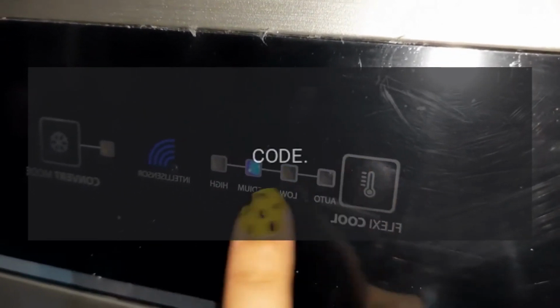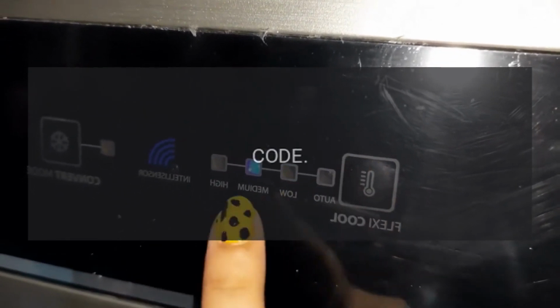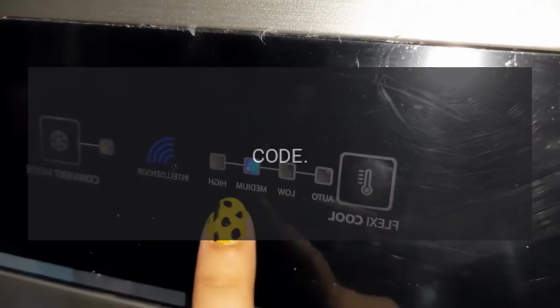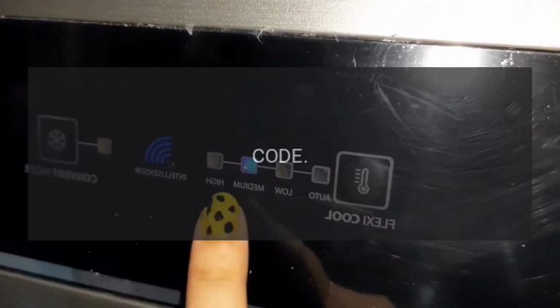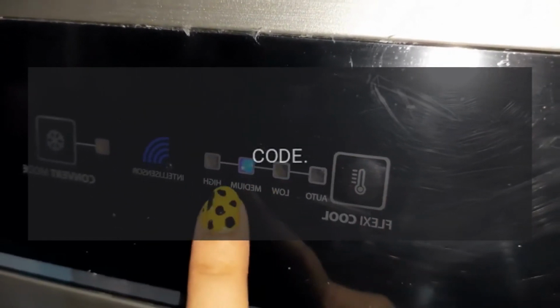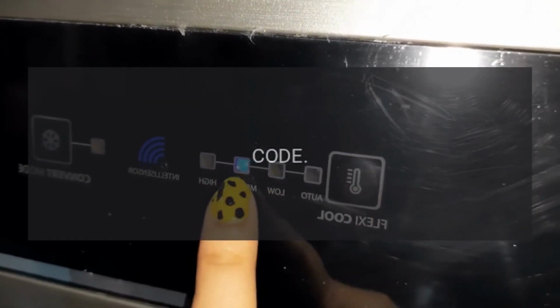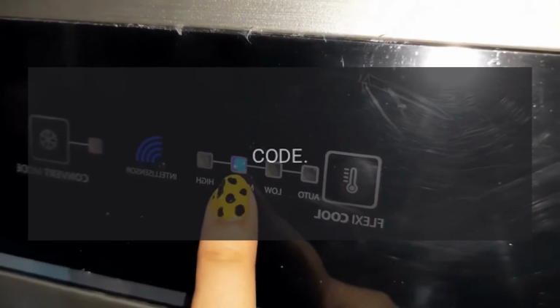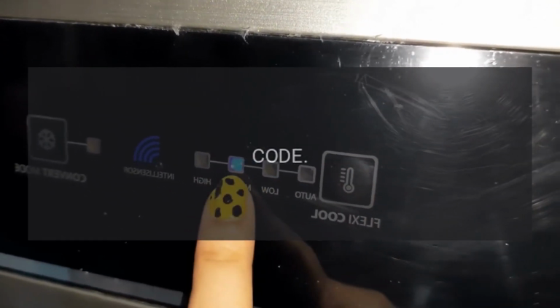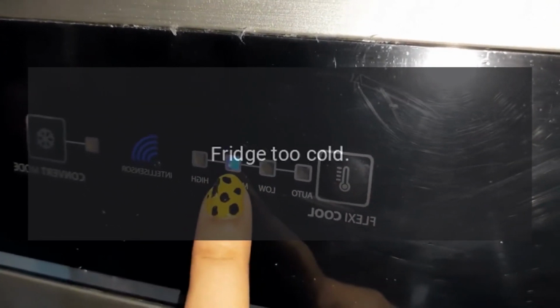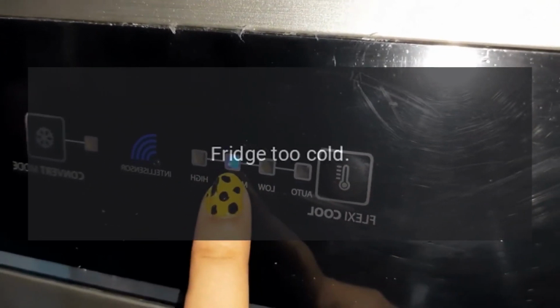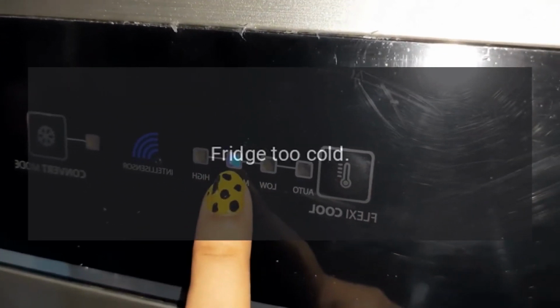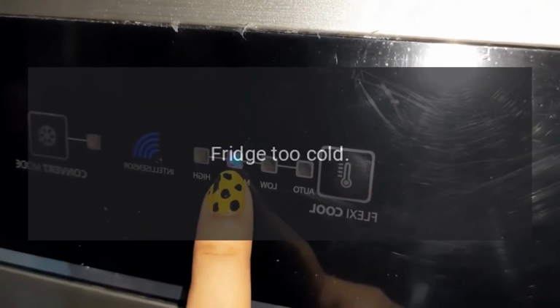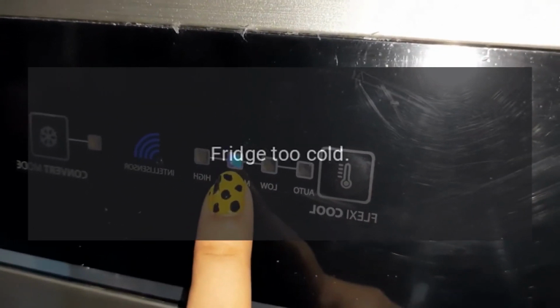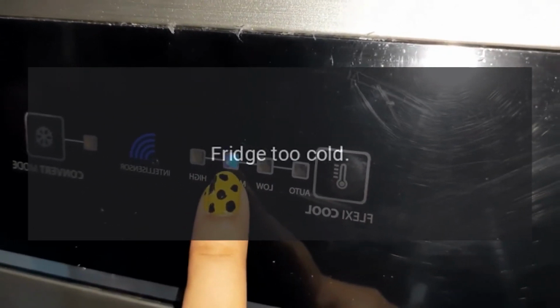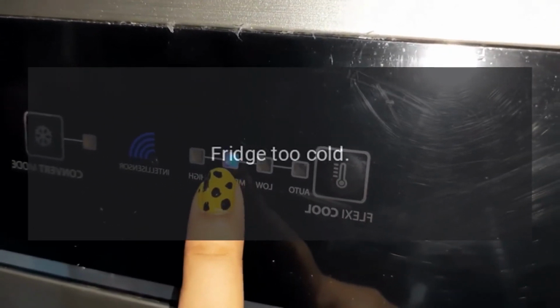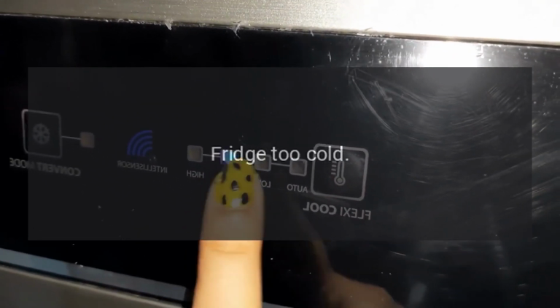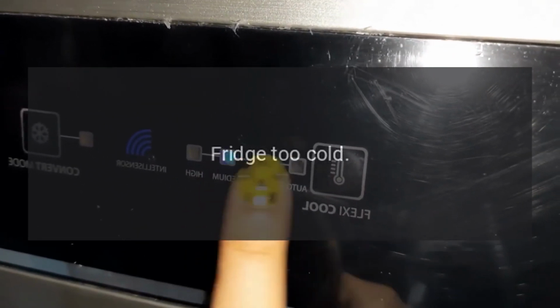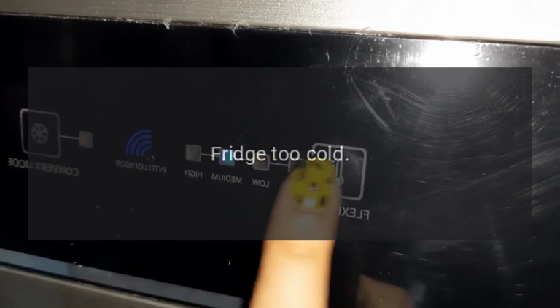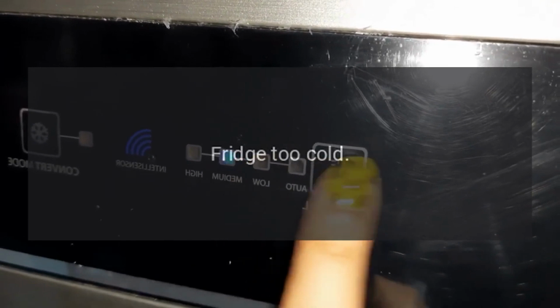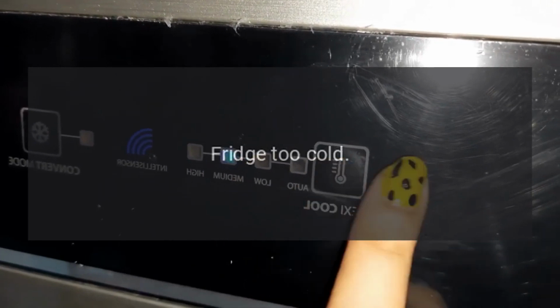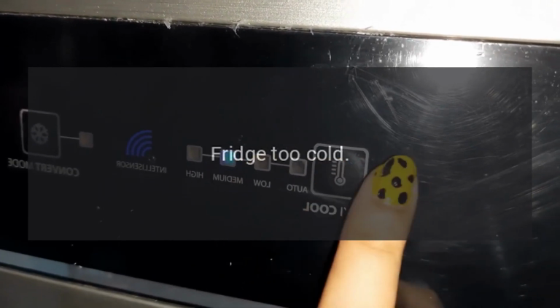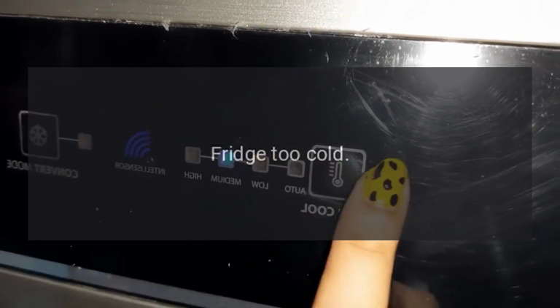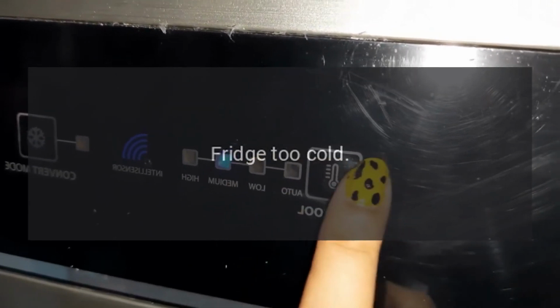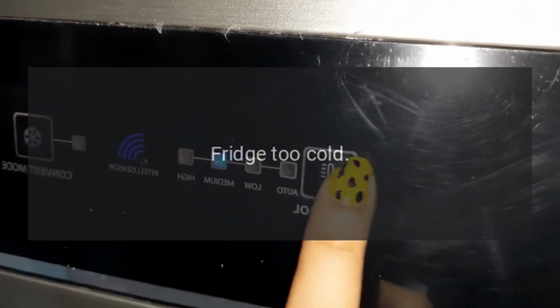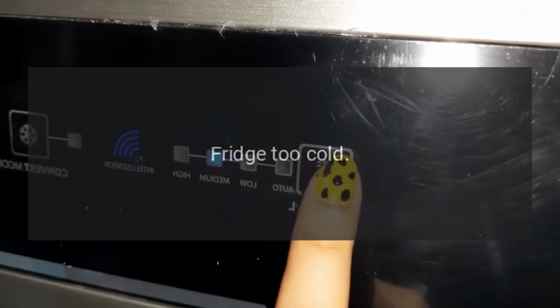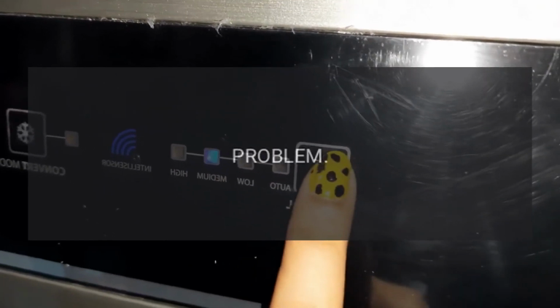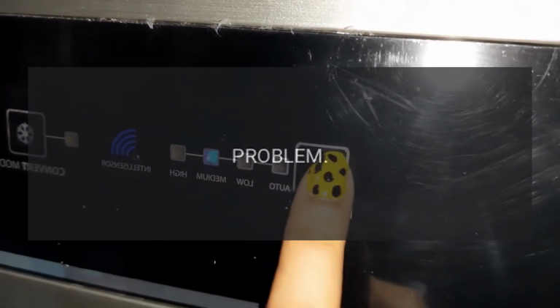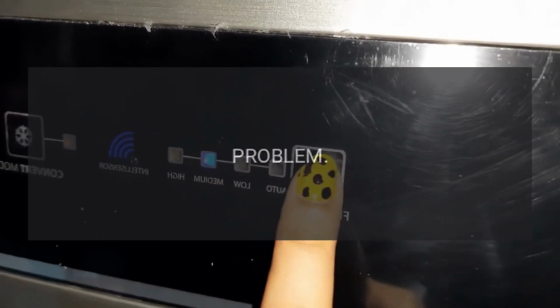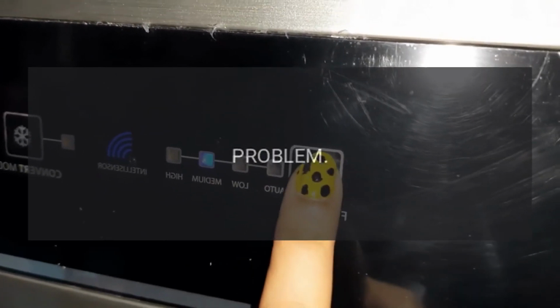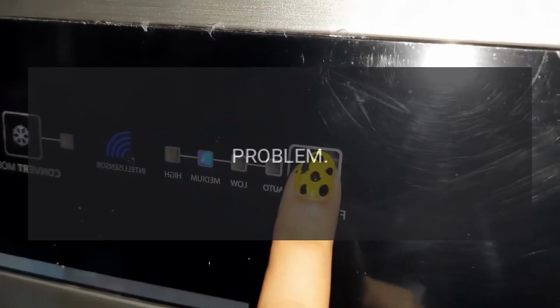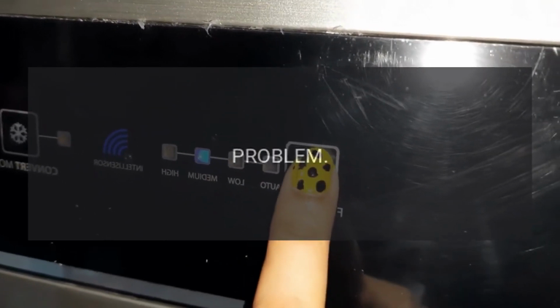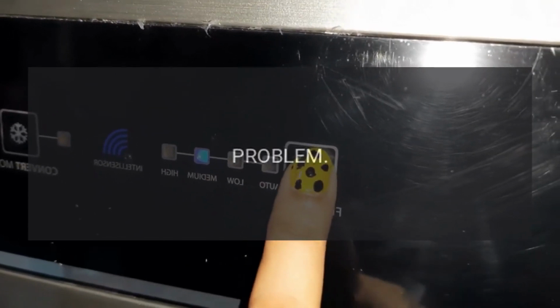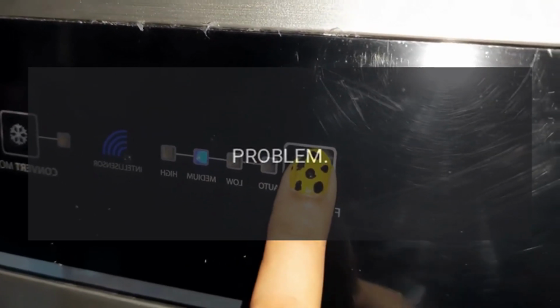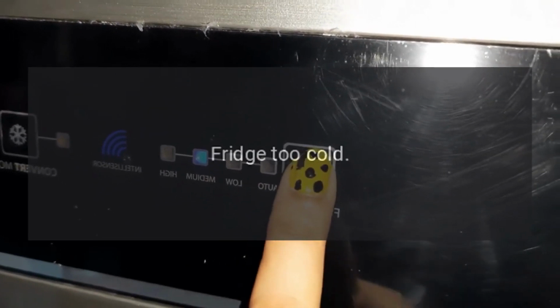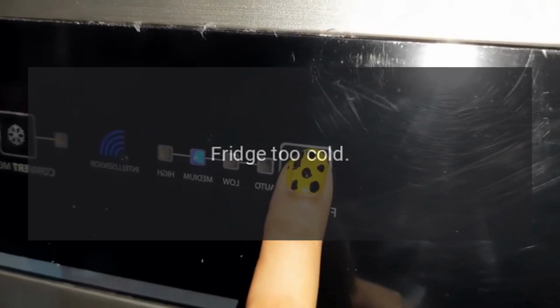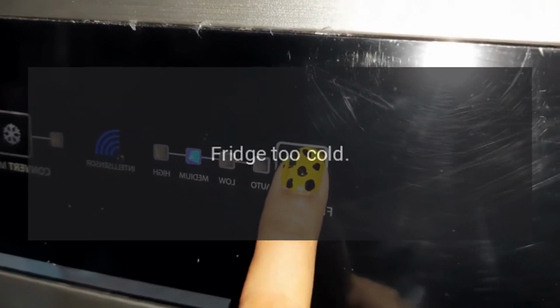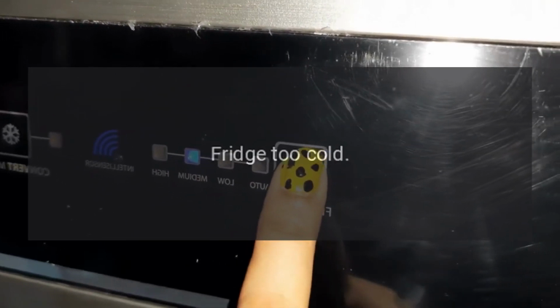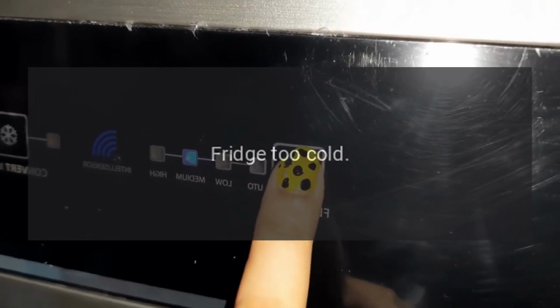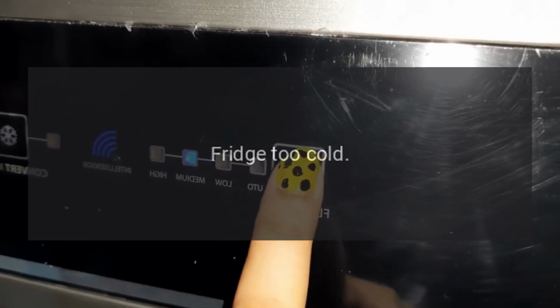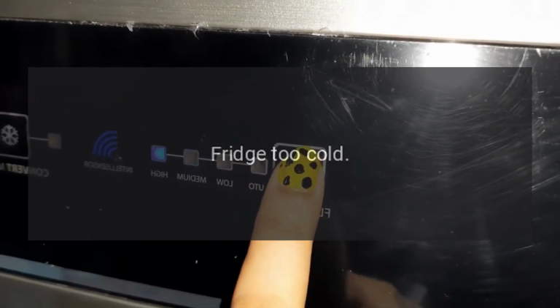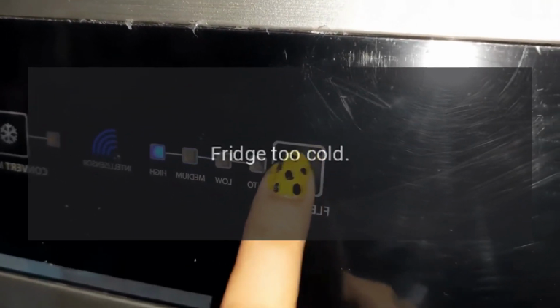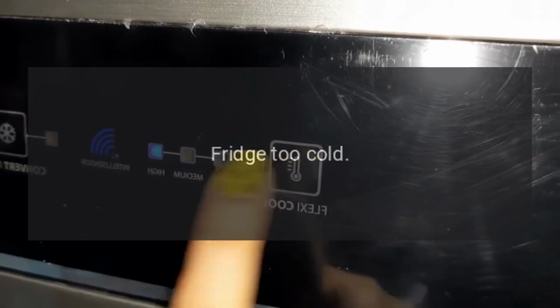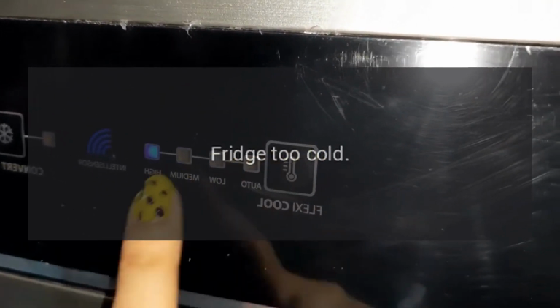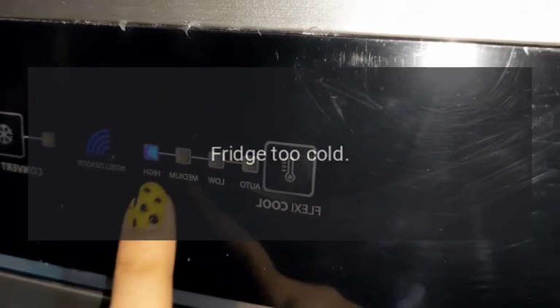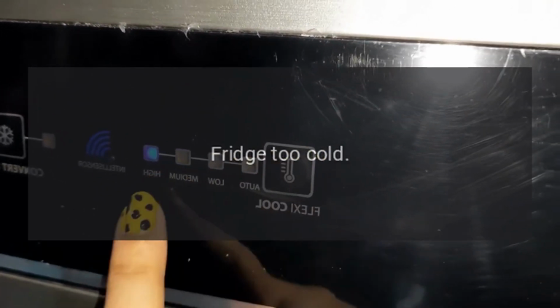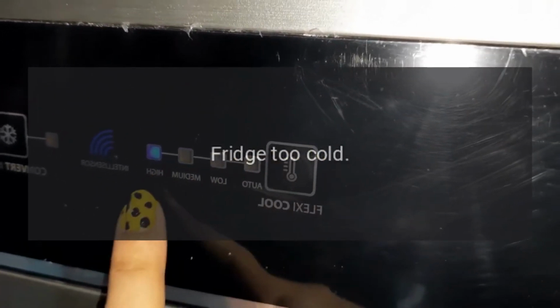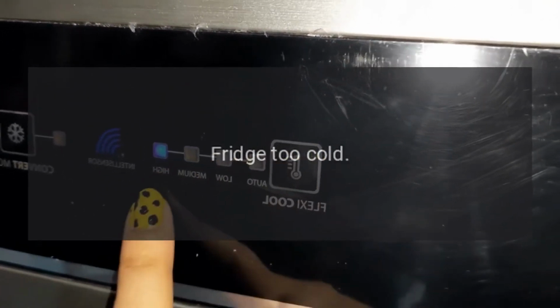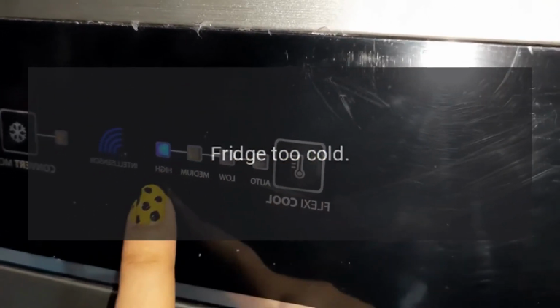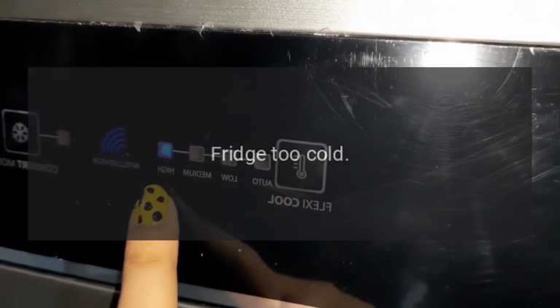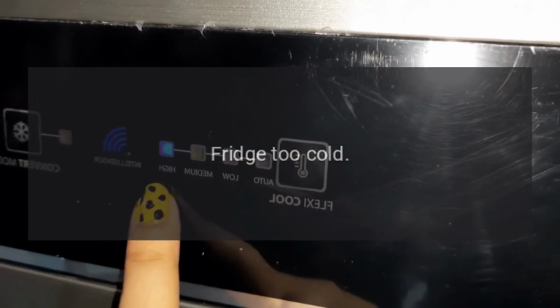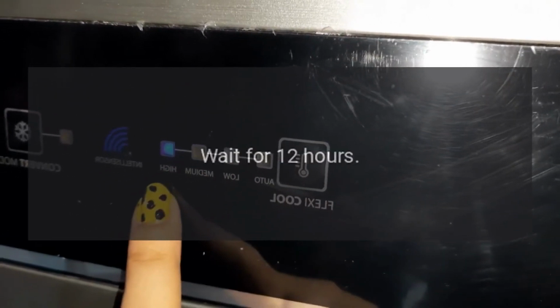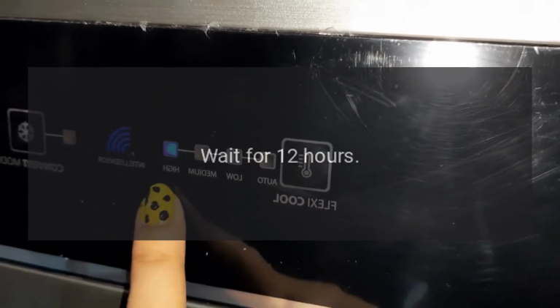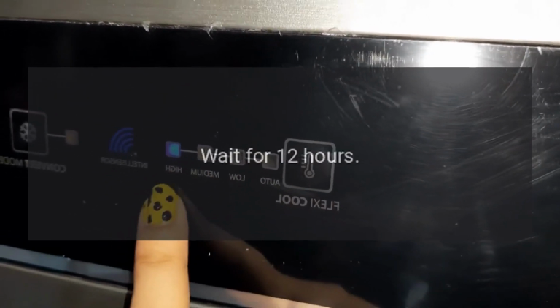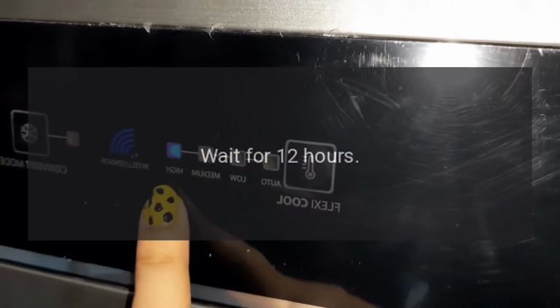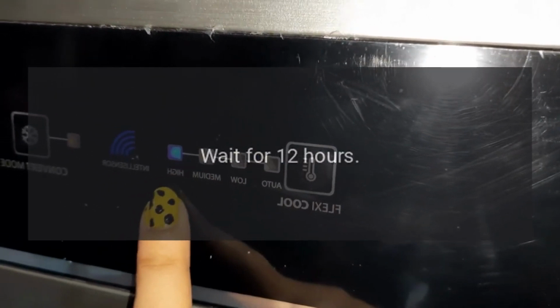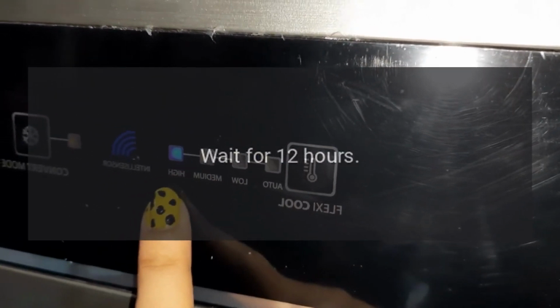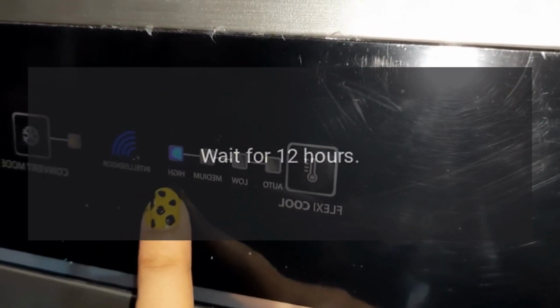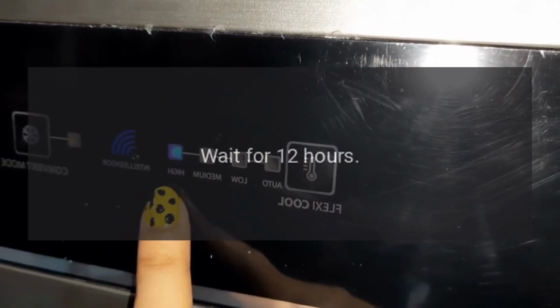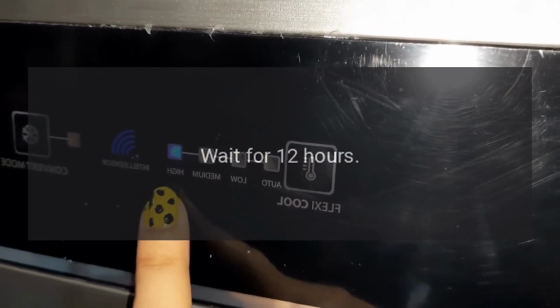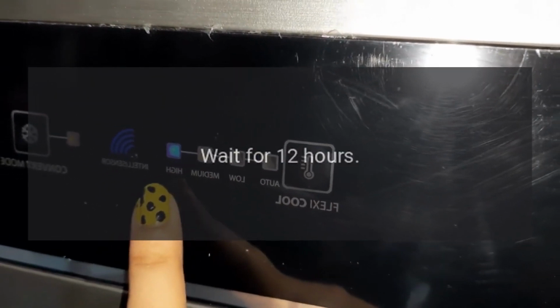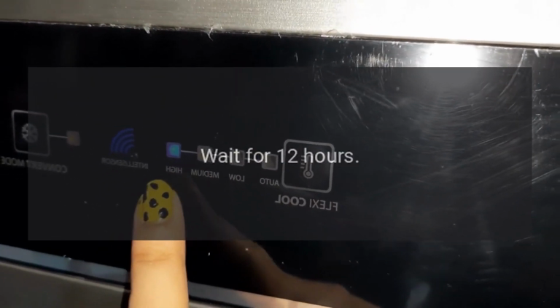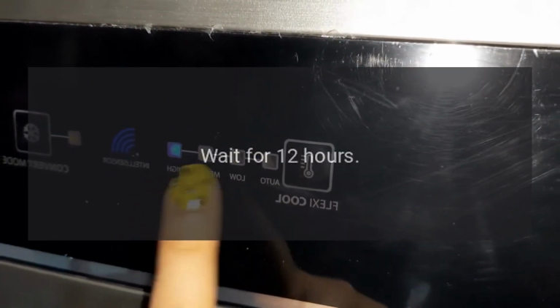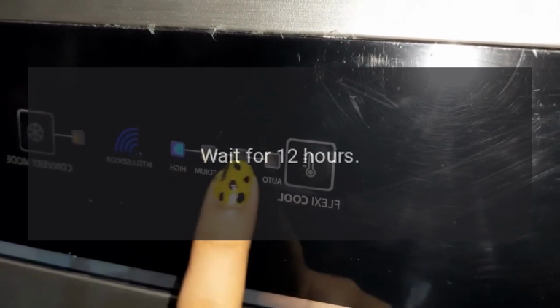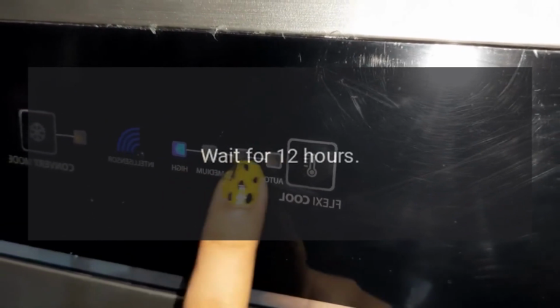Code: Fridge too cold. Problem: Fridge too cold. Wait for 12 hours.